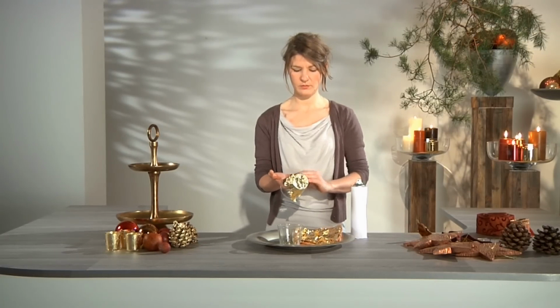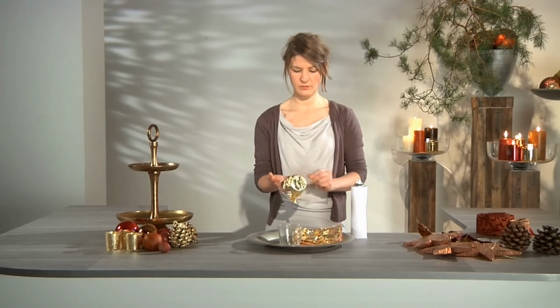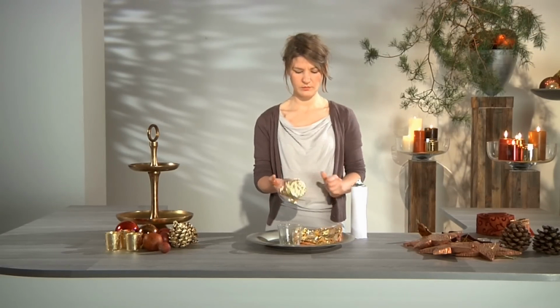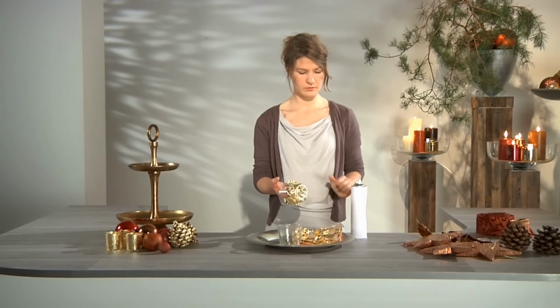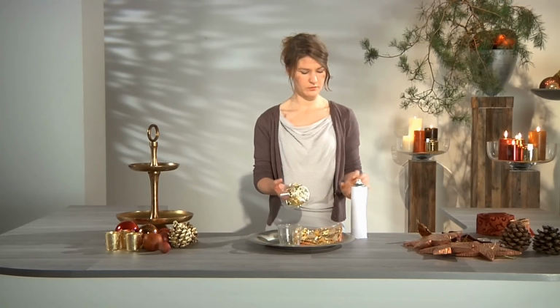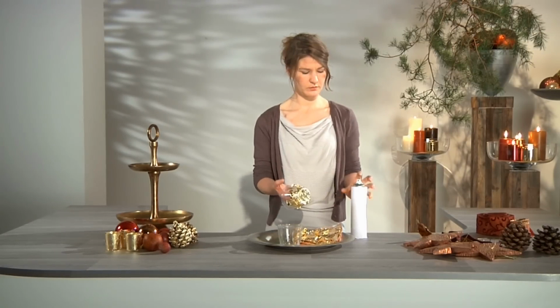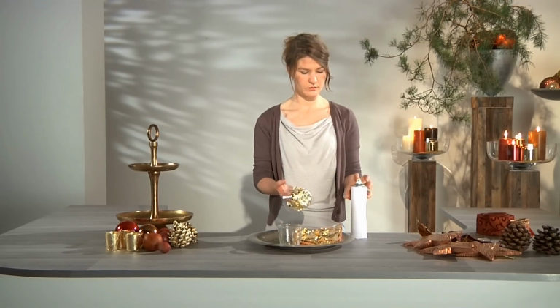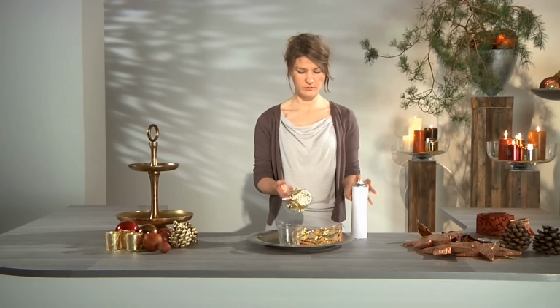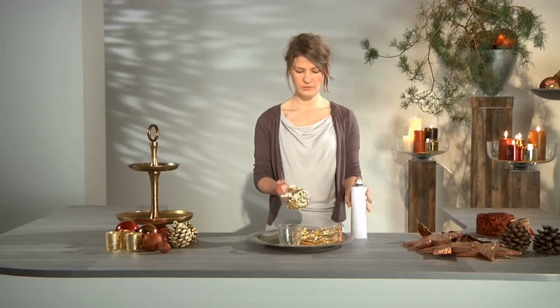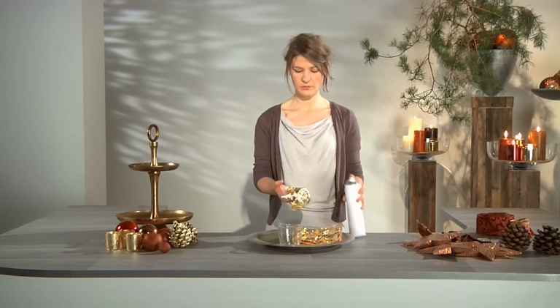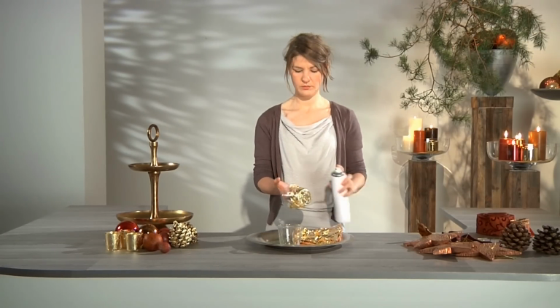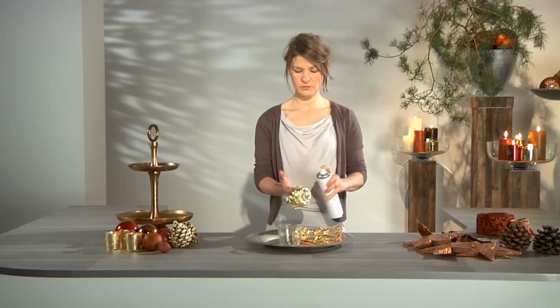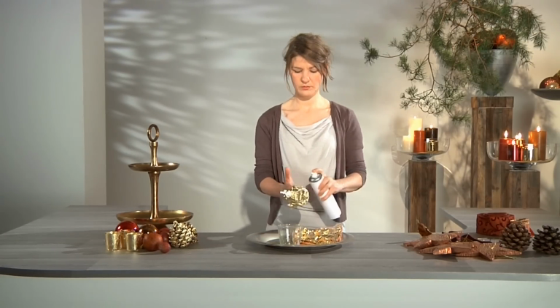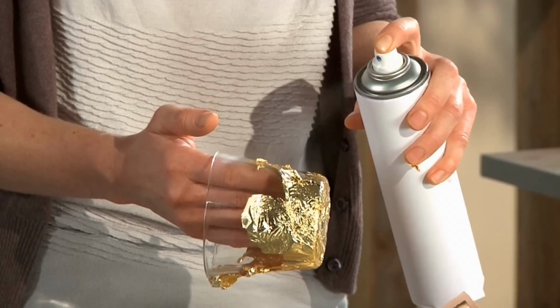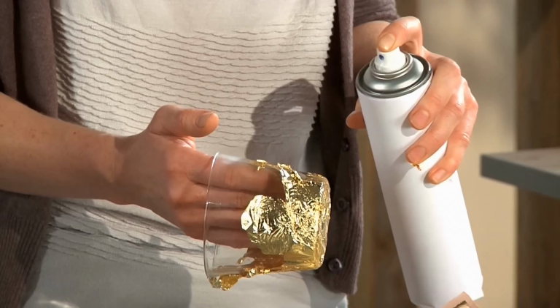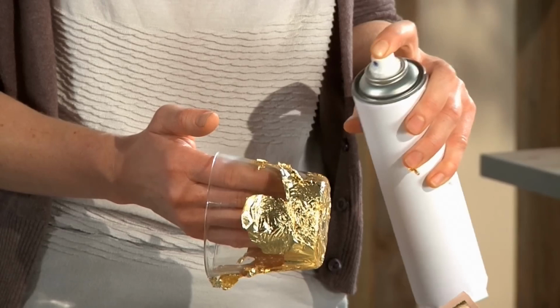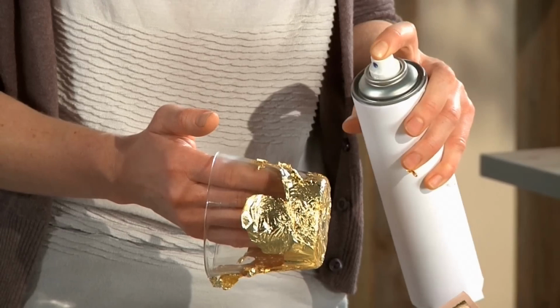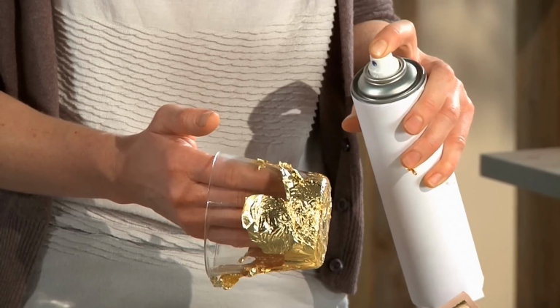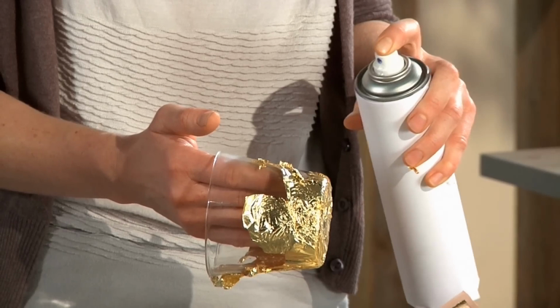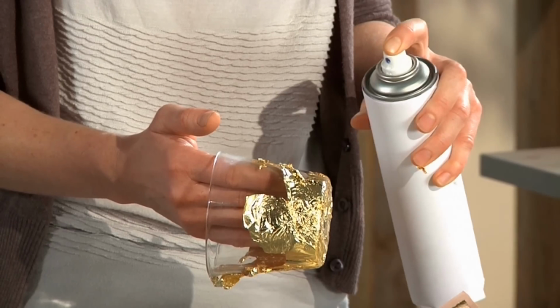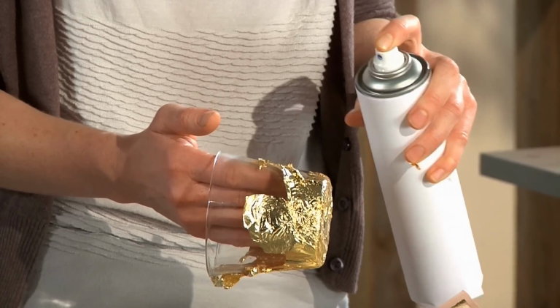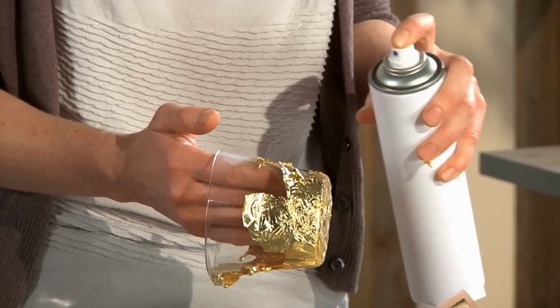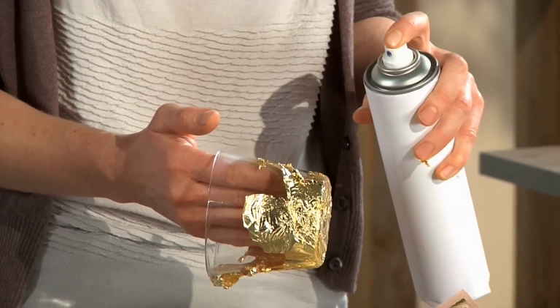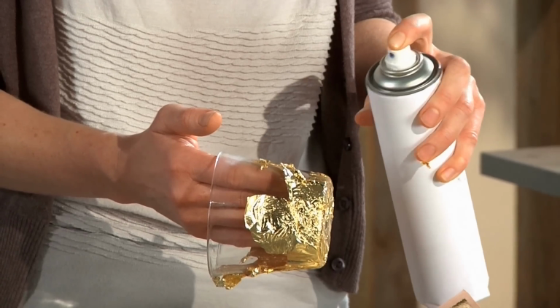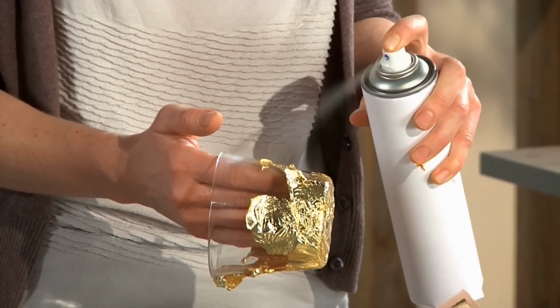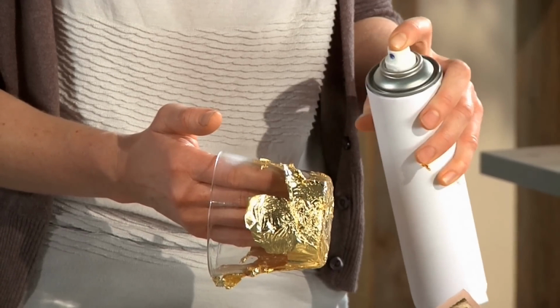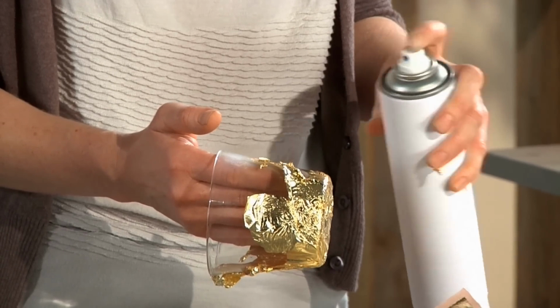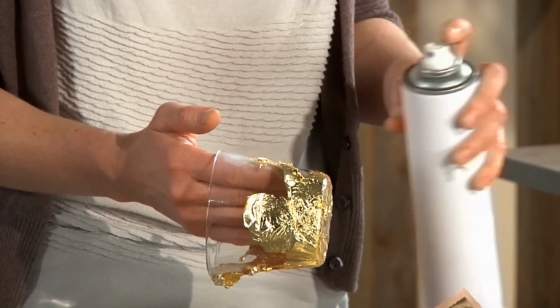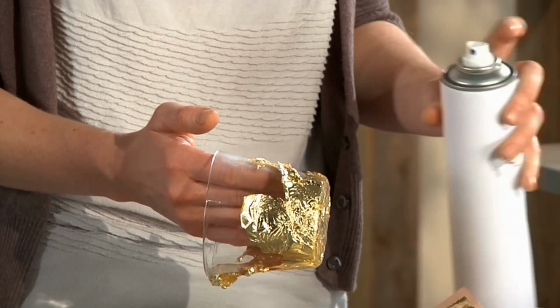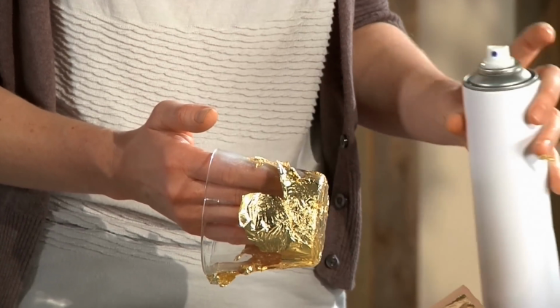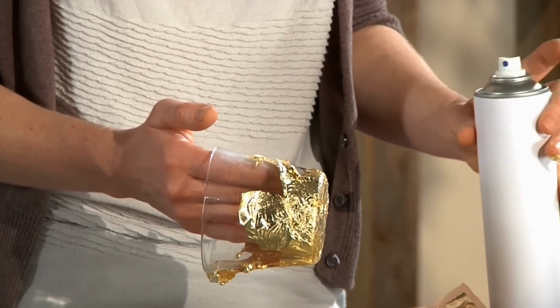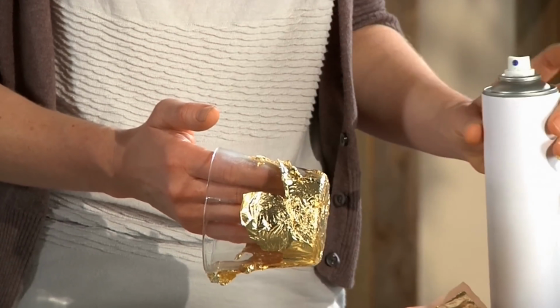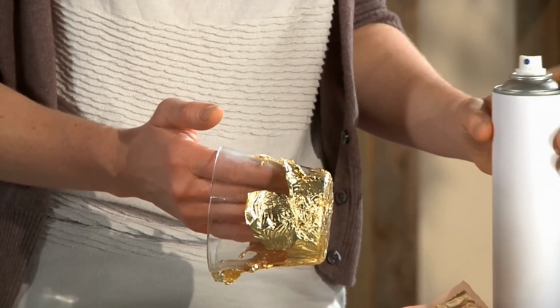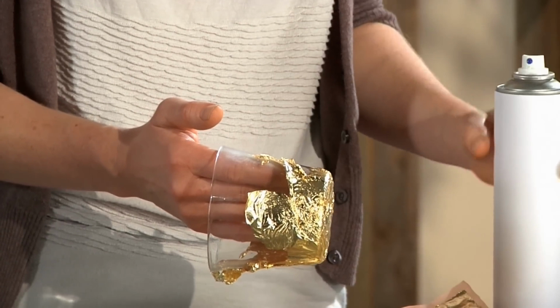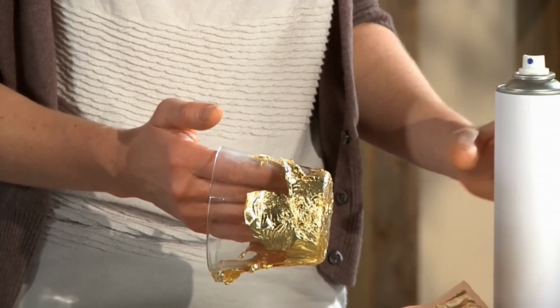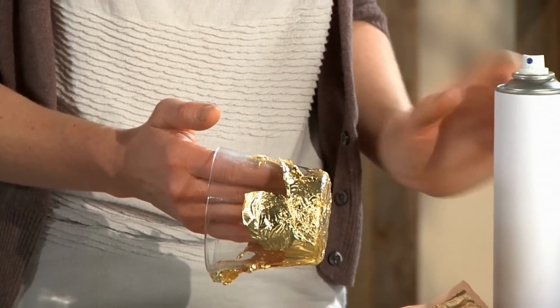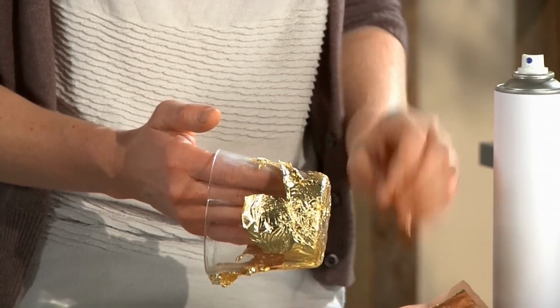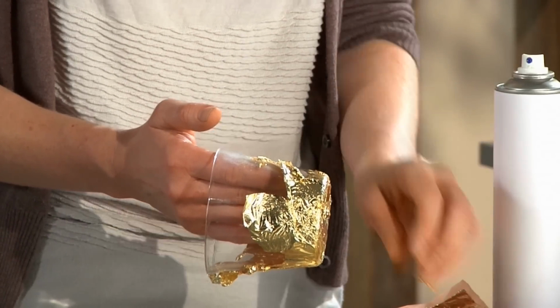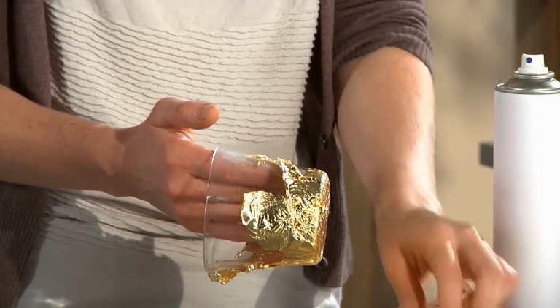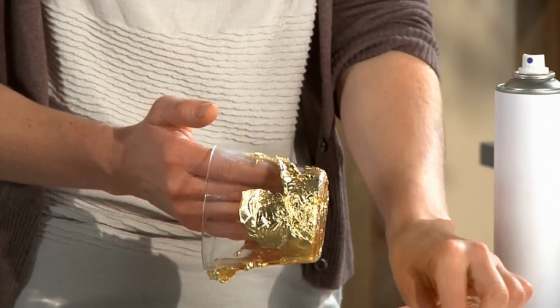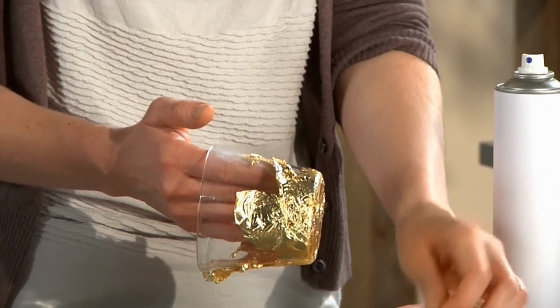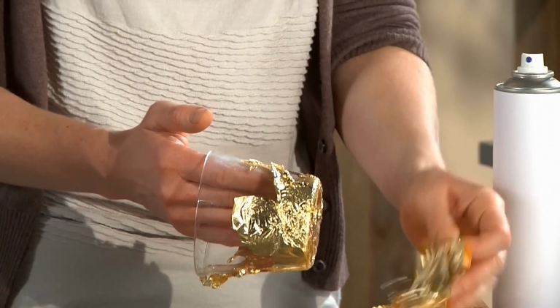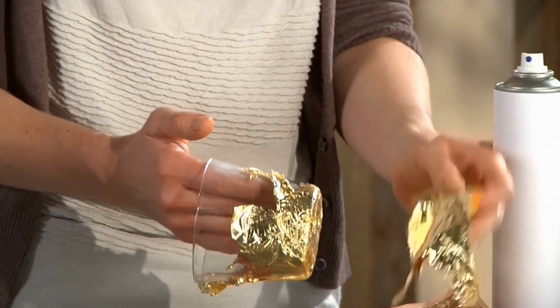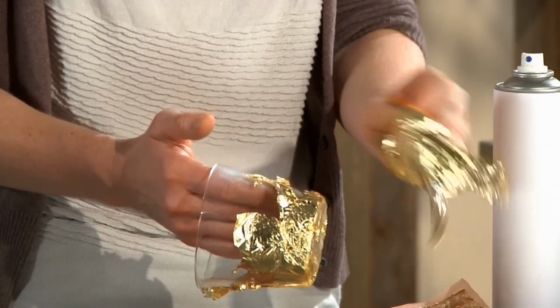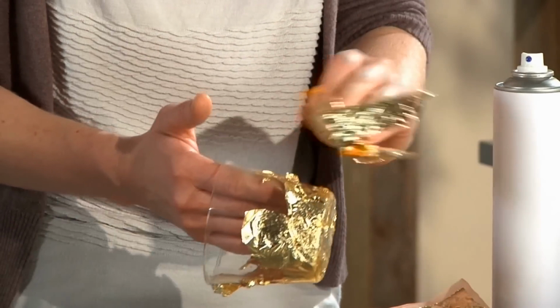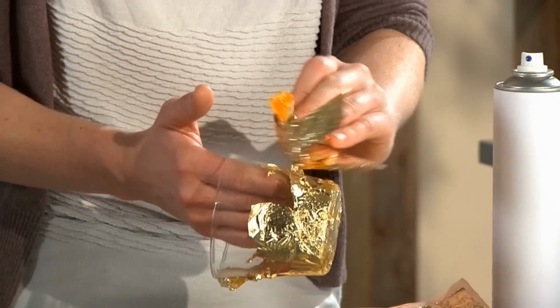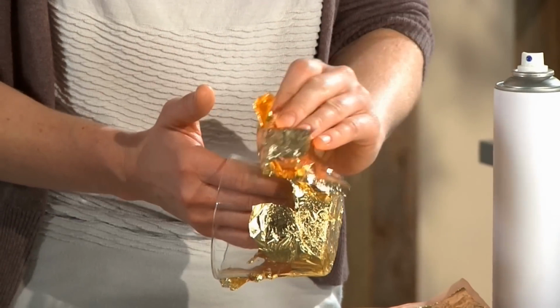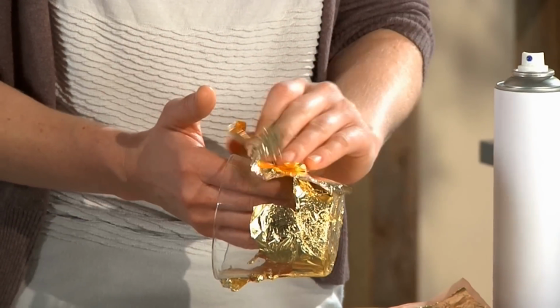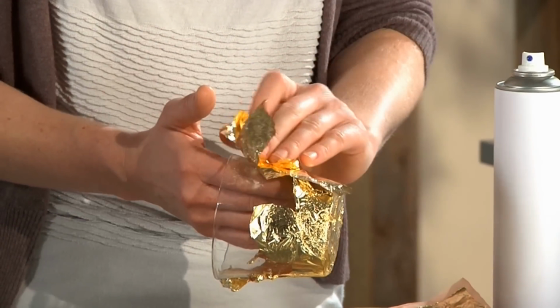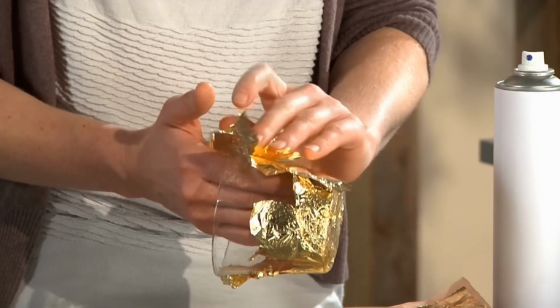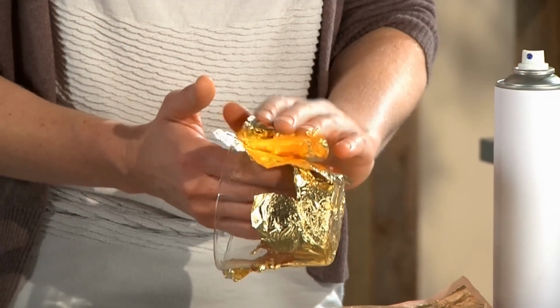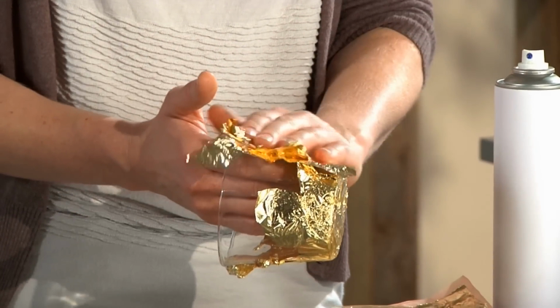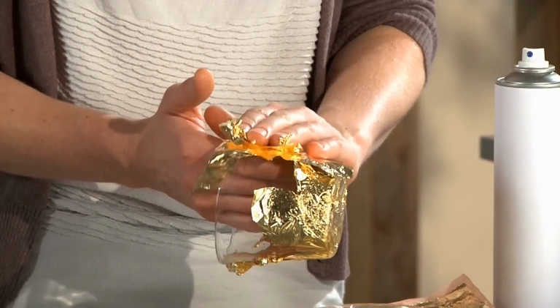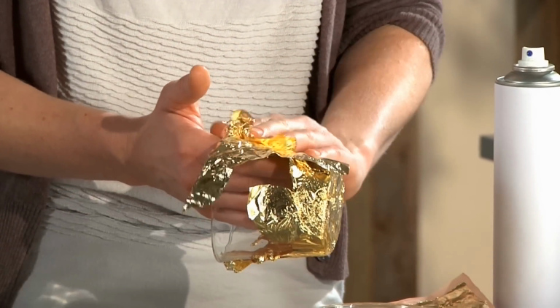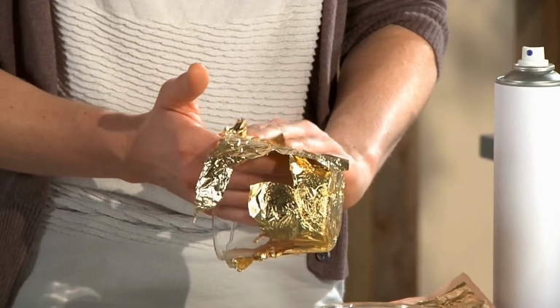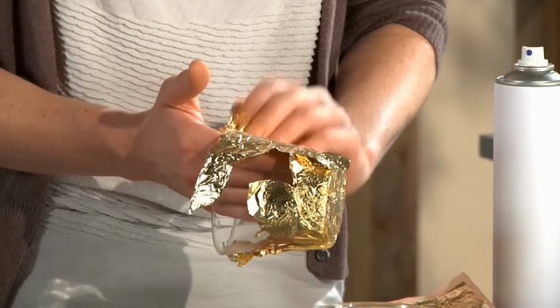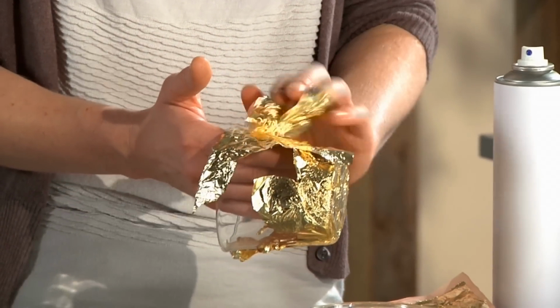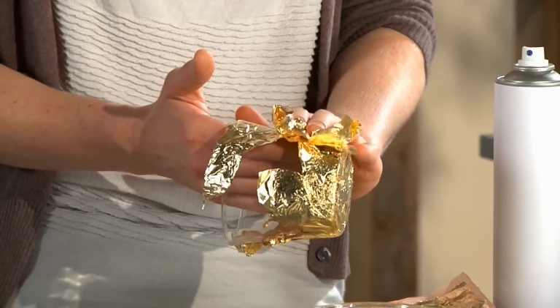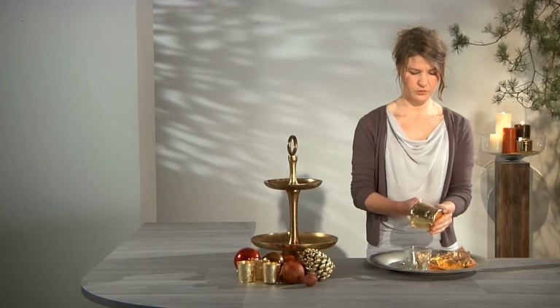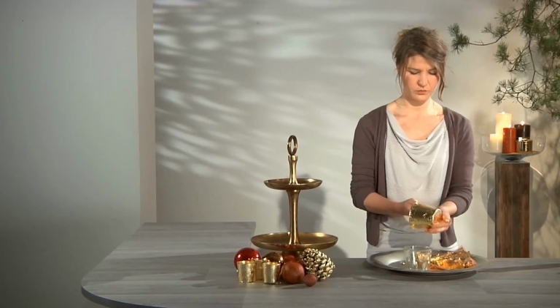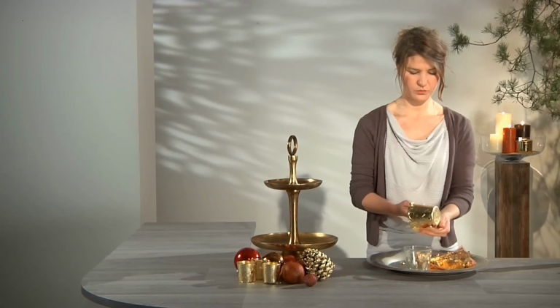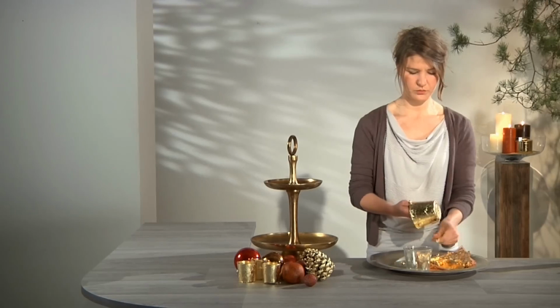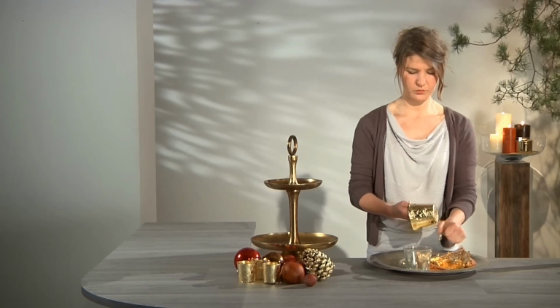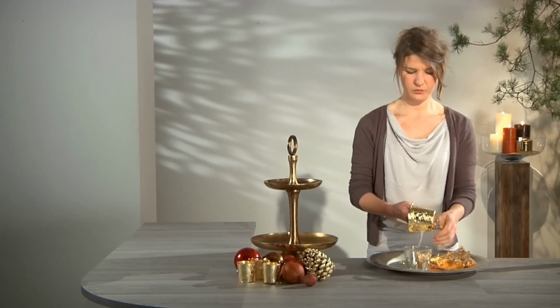Inexpensive glass containers are first covered with several layers of gold leaf. Spray adhesive ensures that everything sticks.